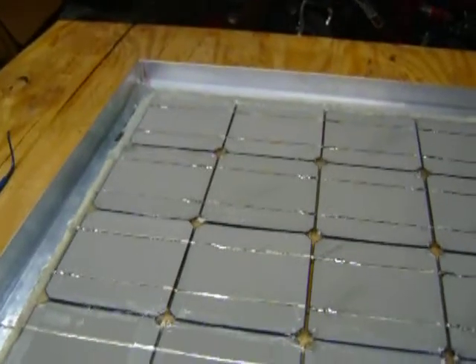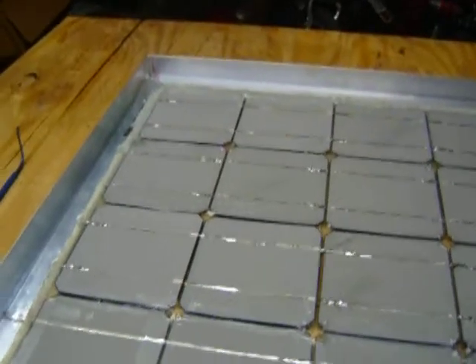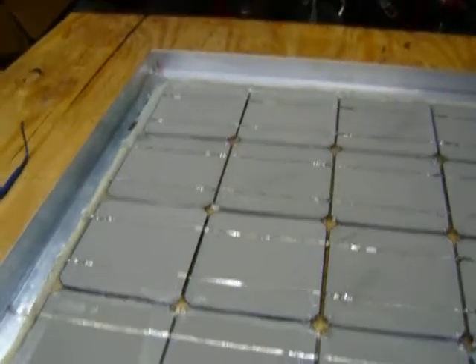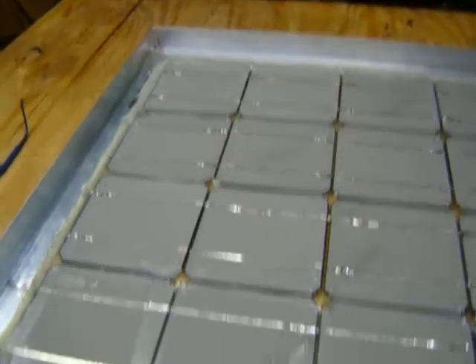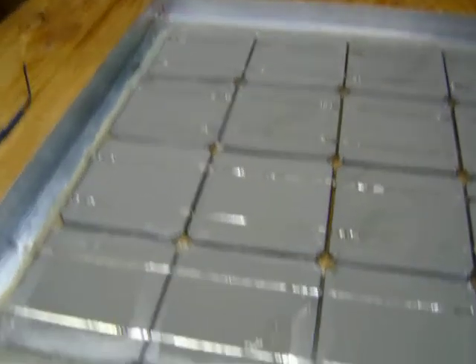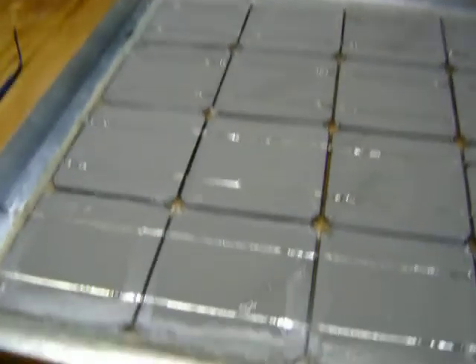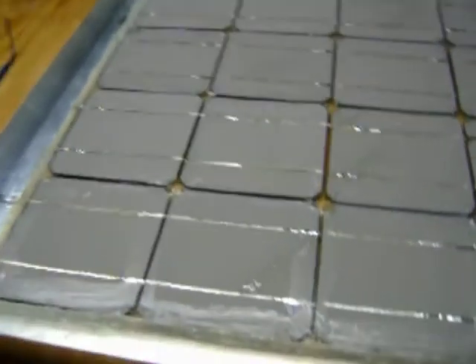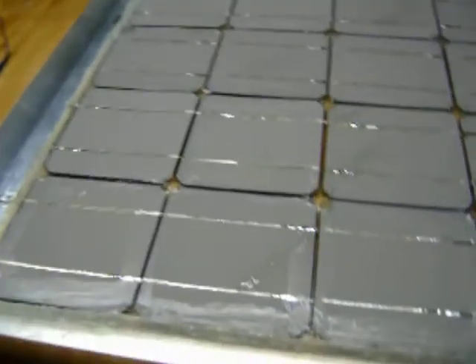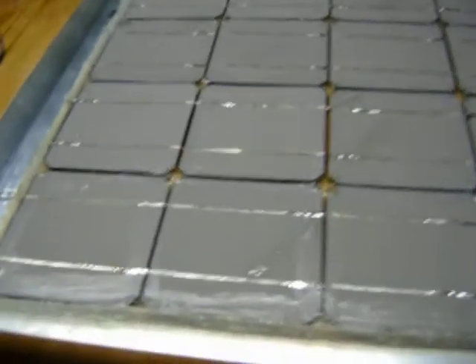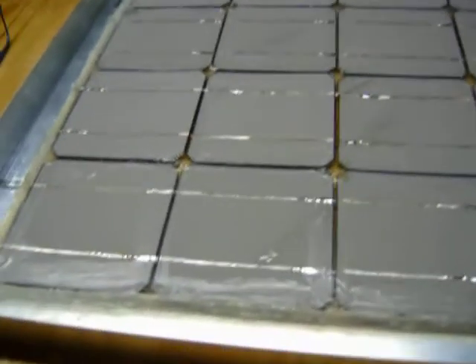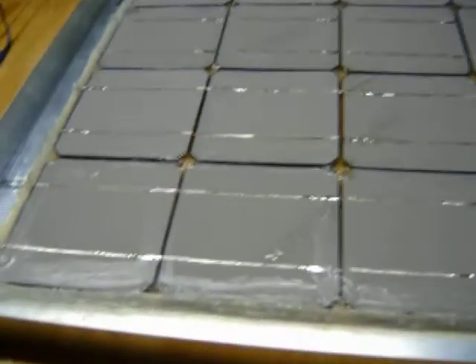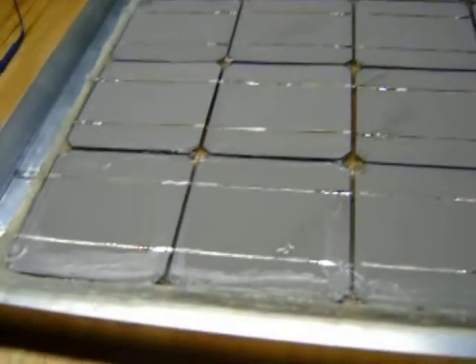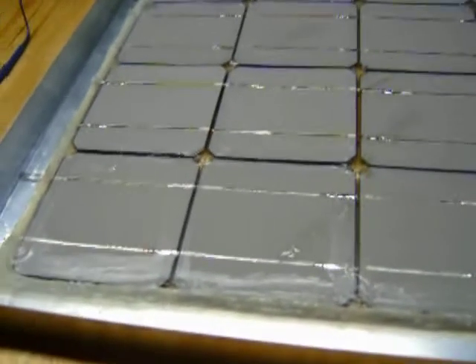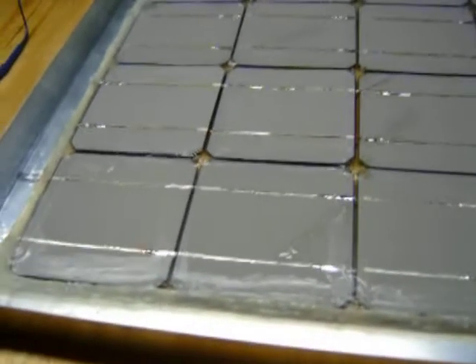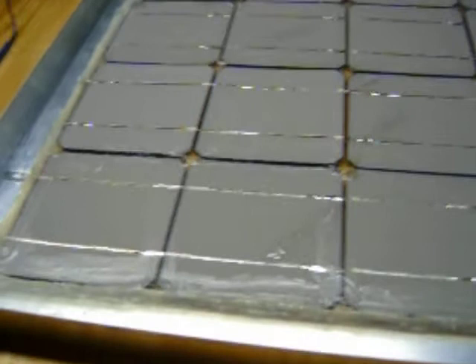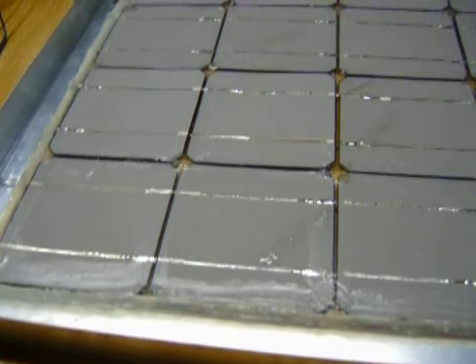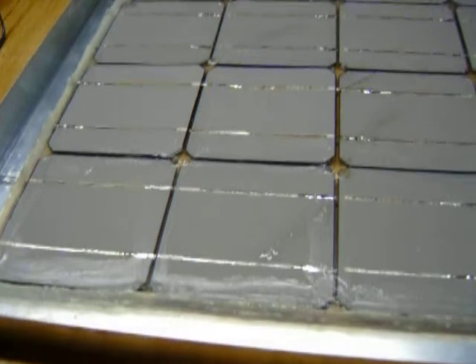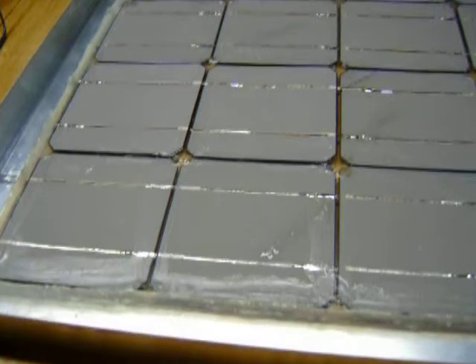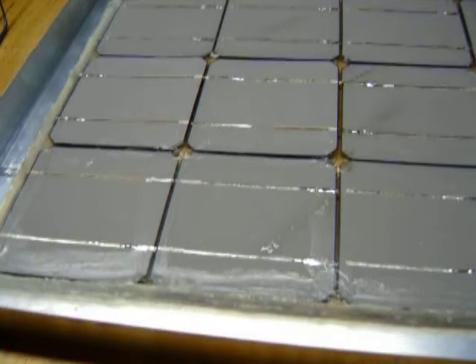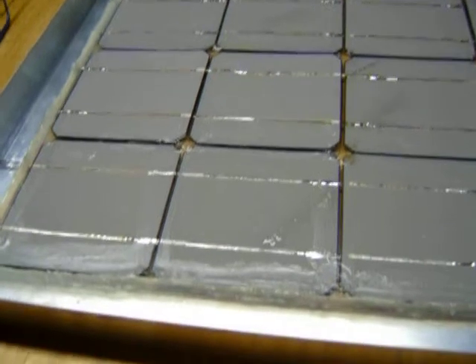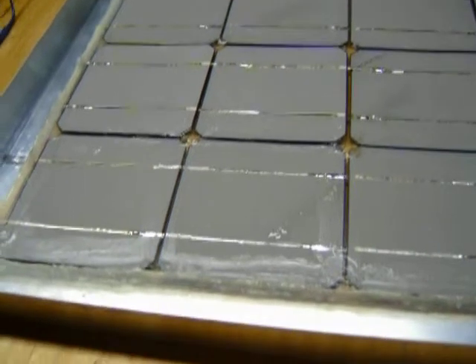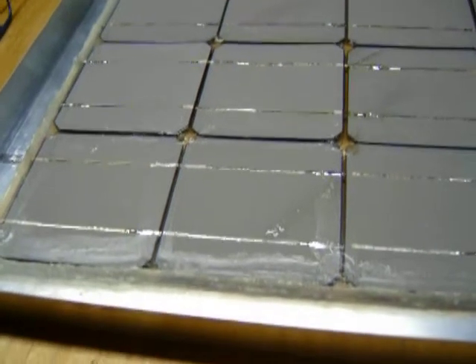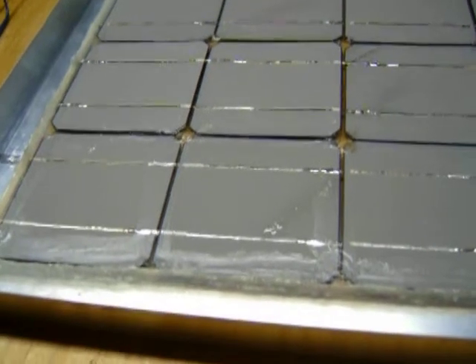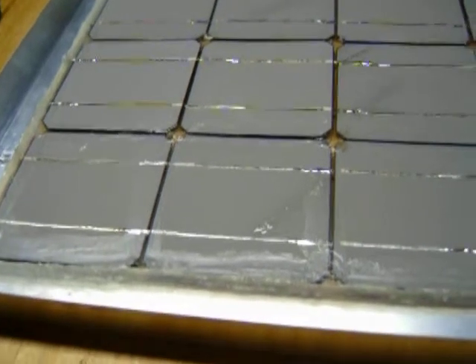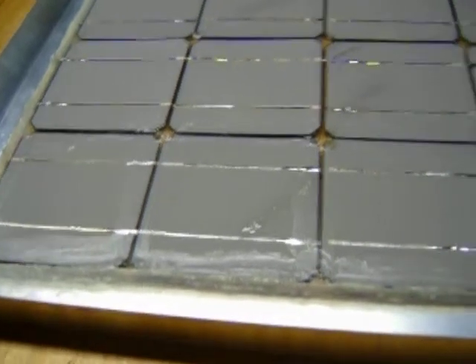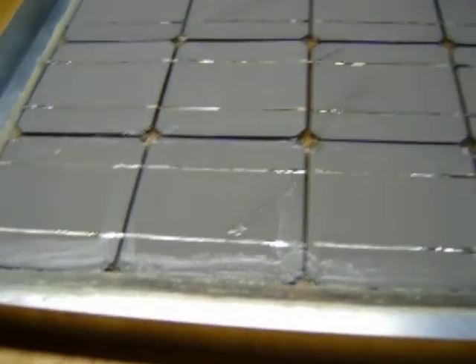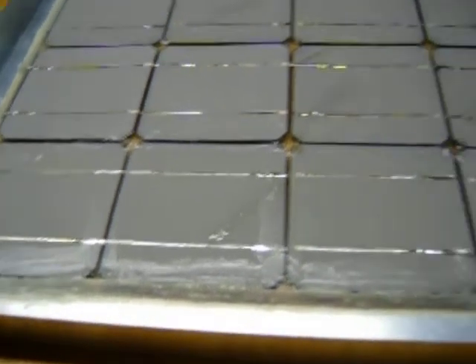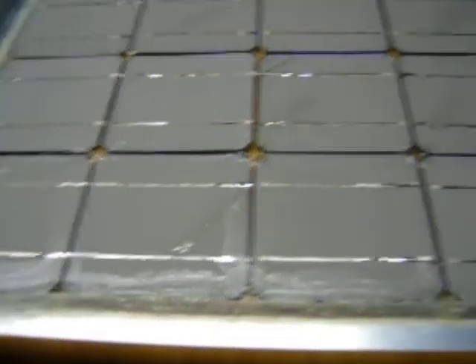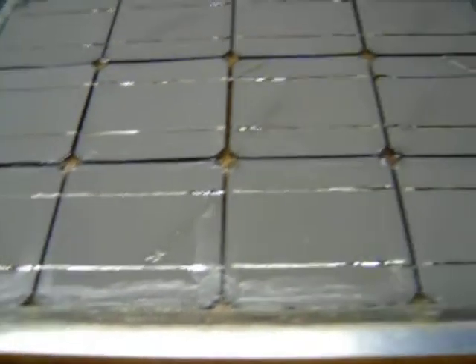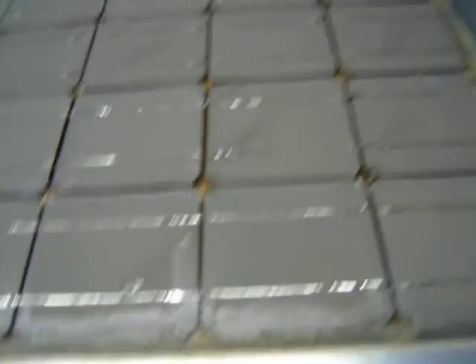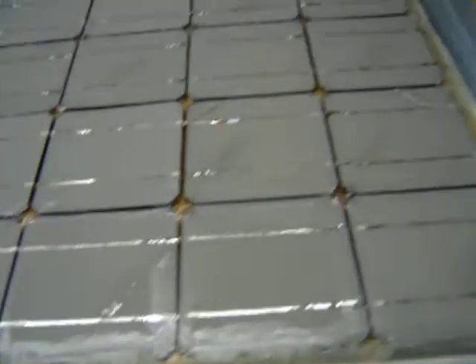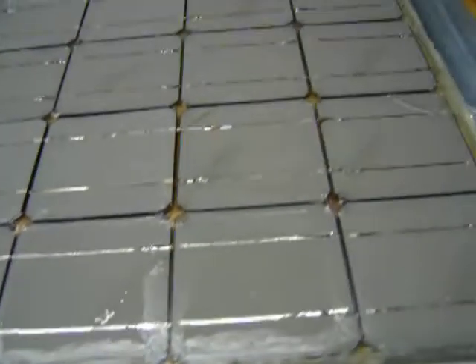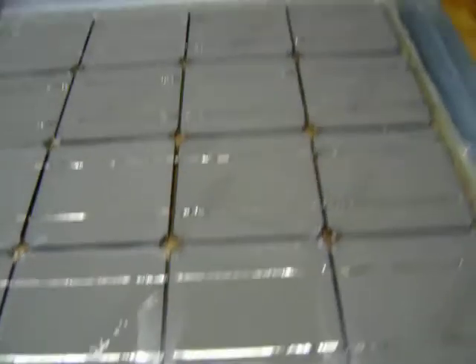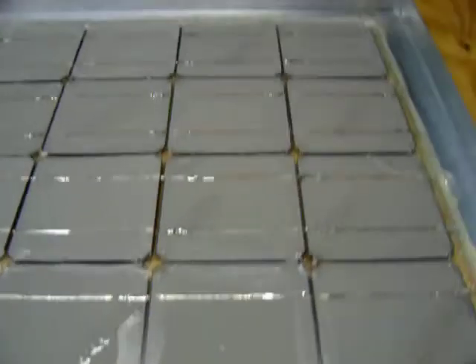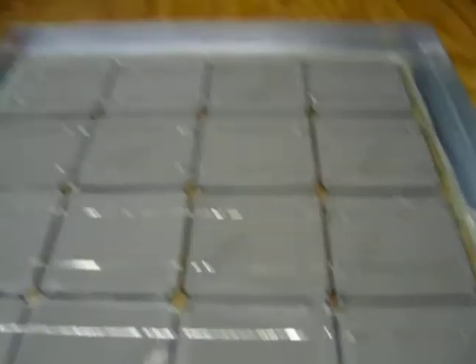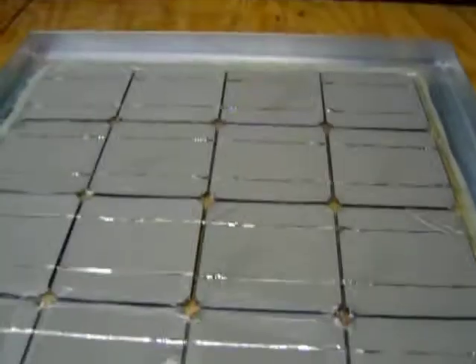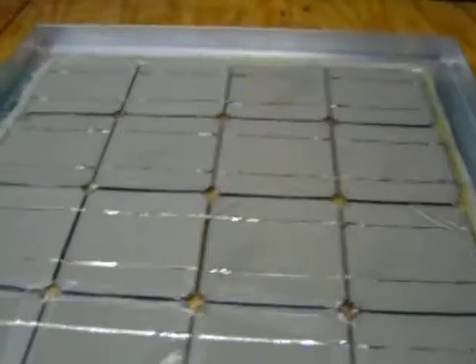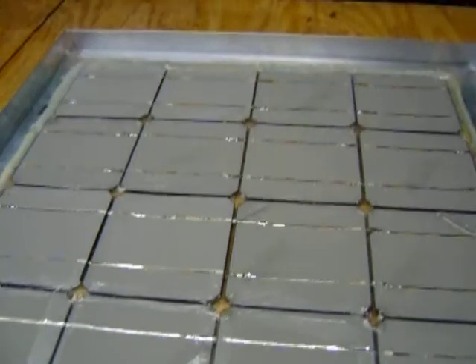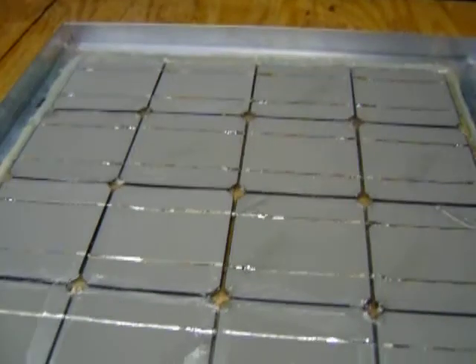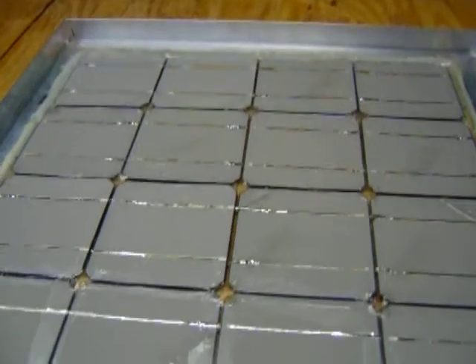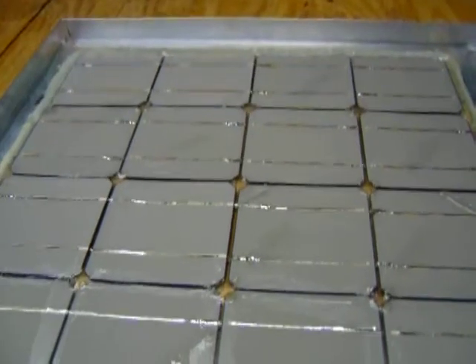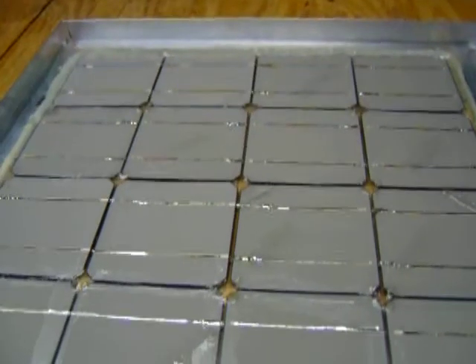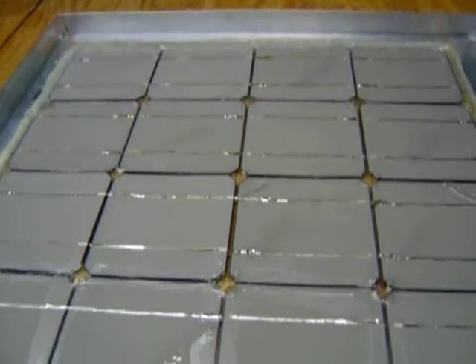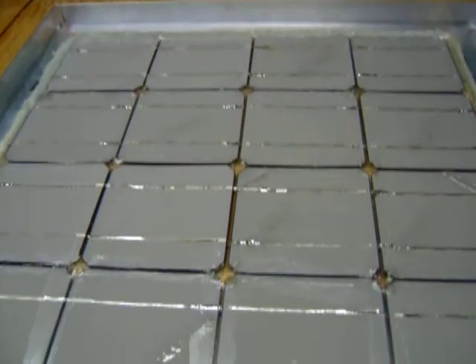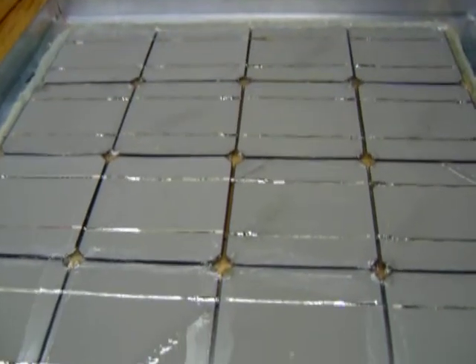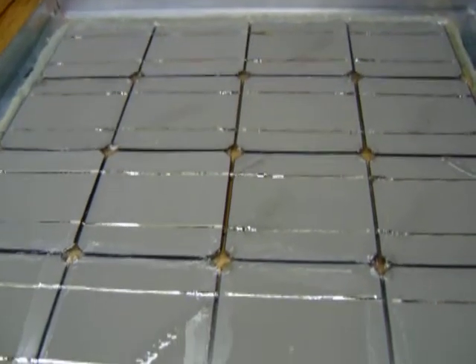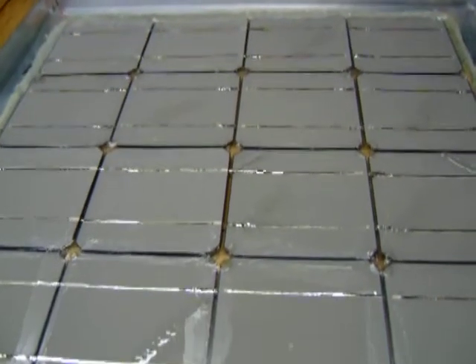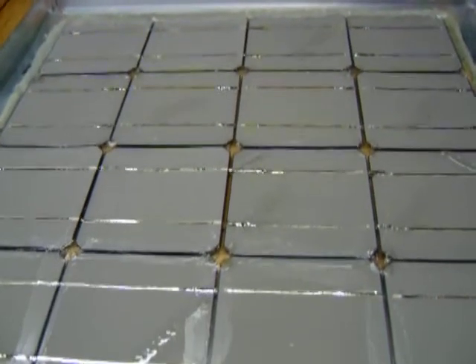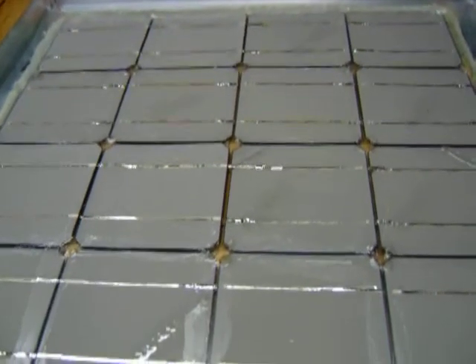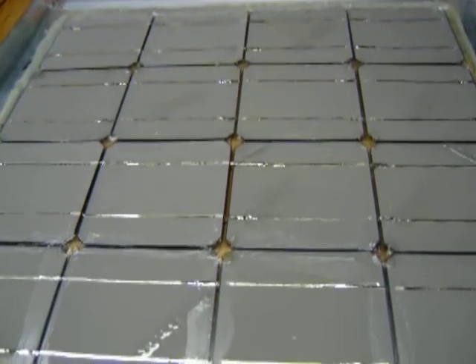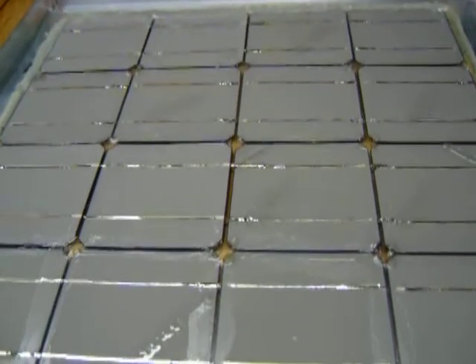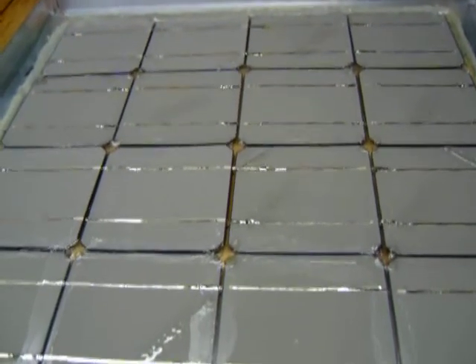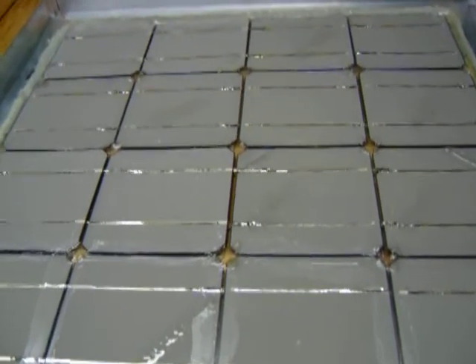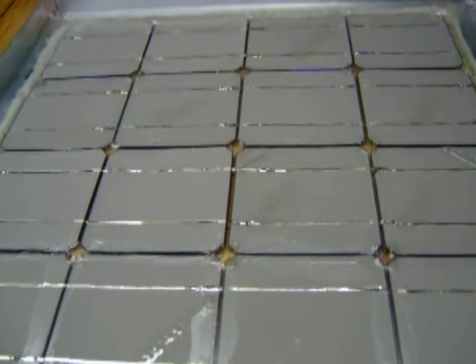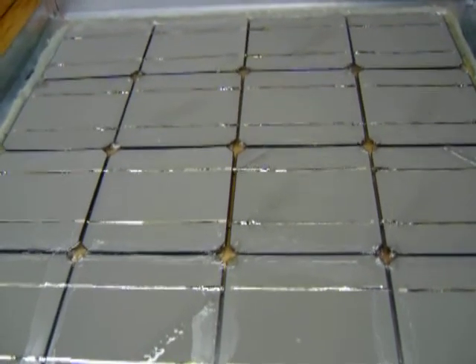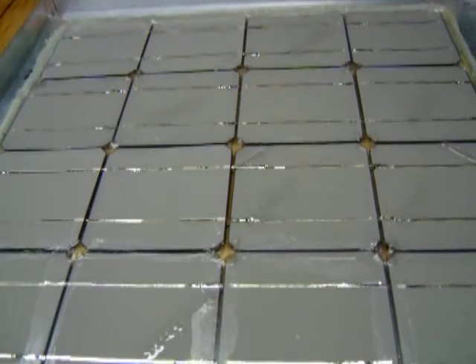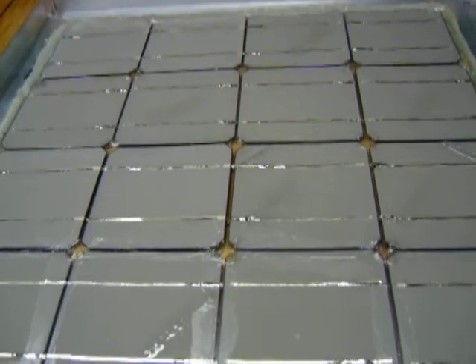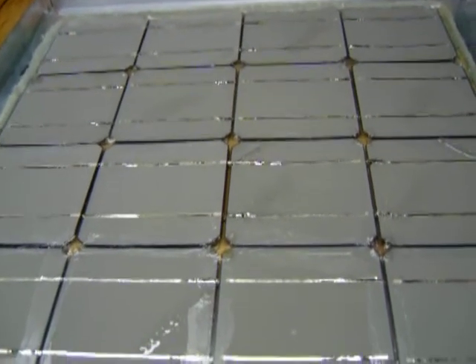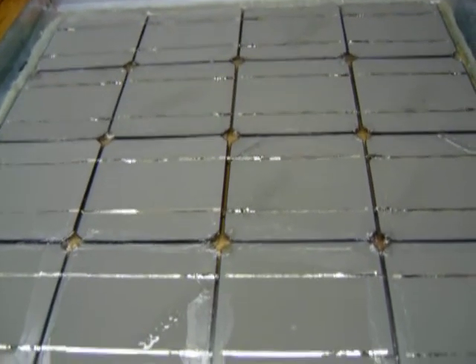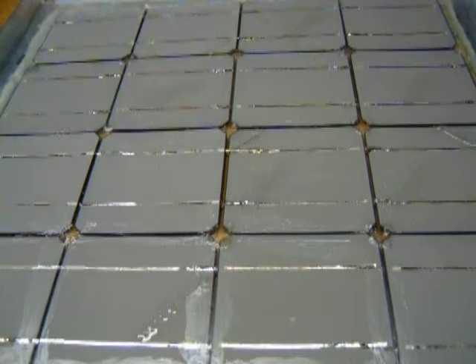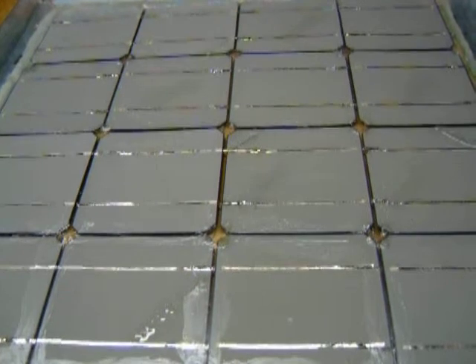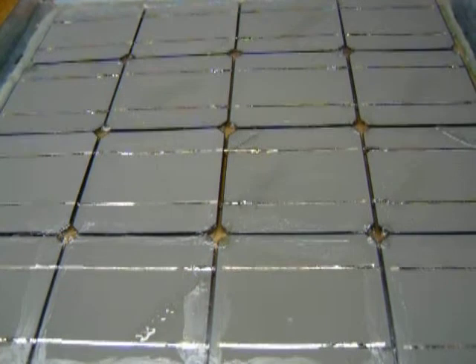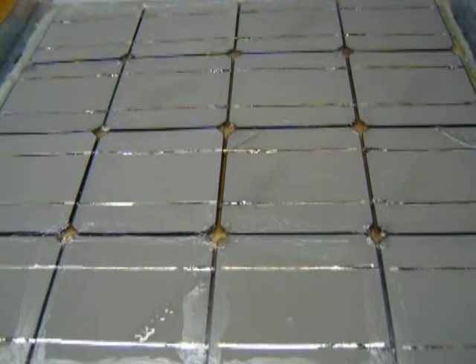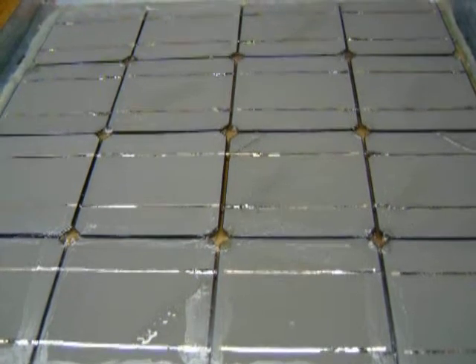I just like to make them in my spare time. It gives me something to work on and in the end I get a little bit of electricity. Thanks for watching.